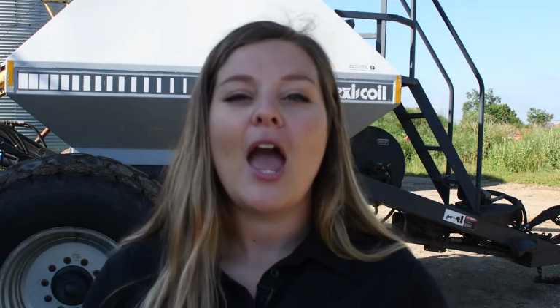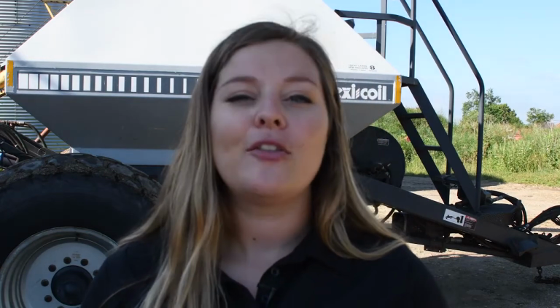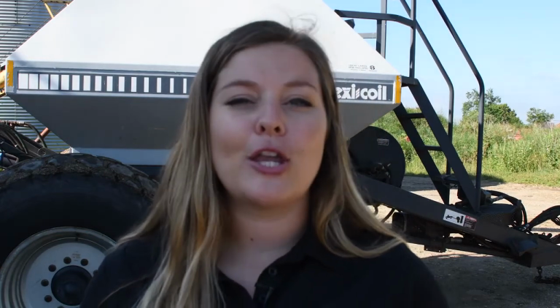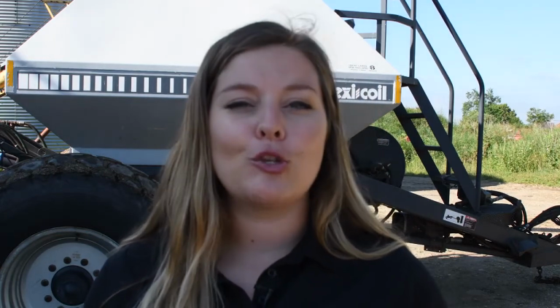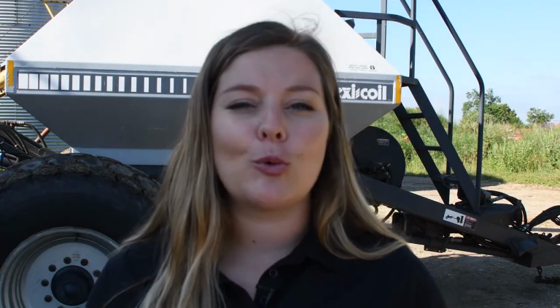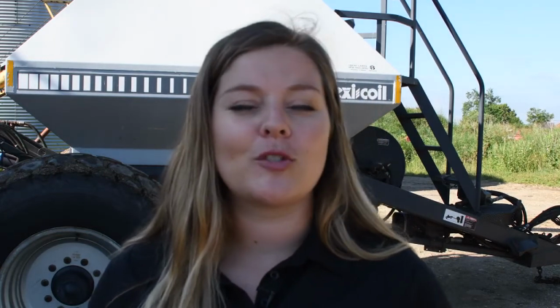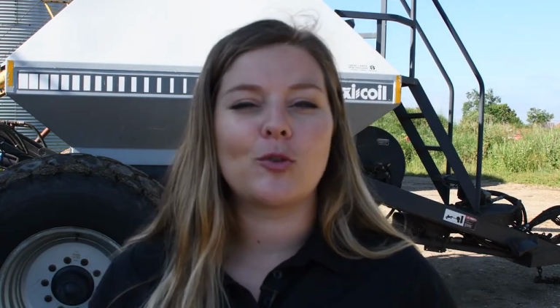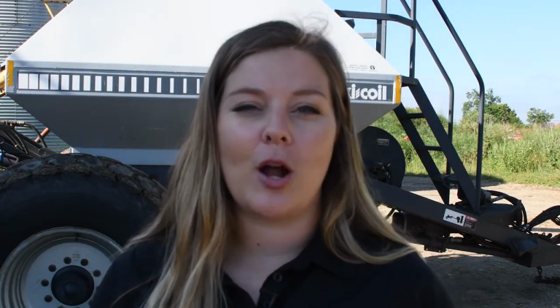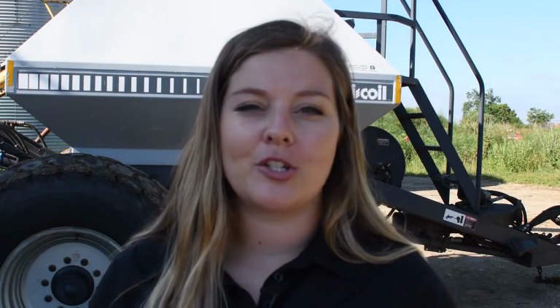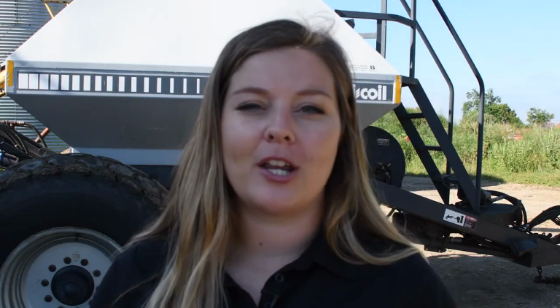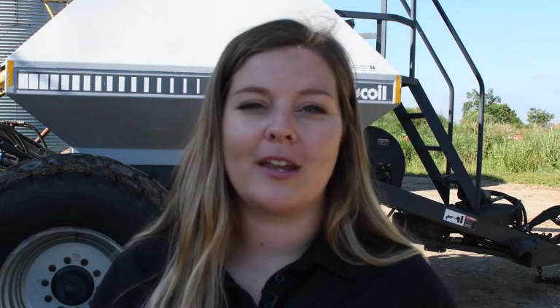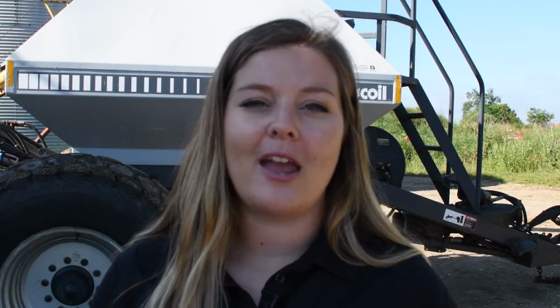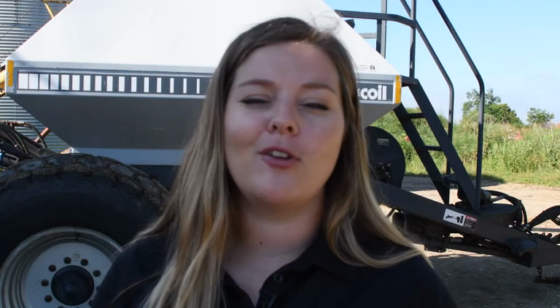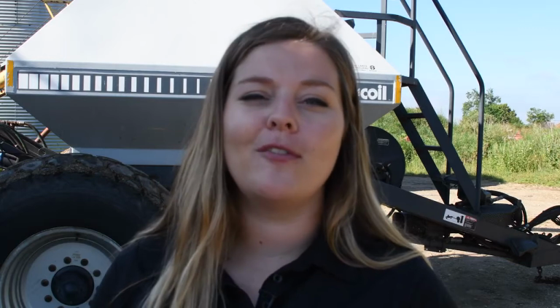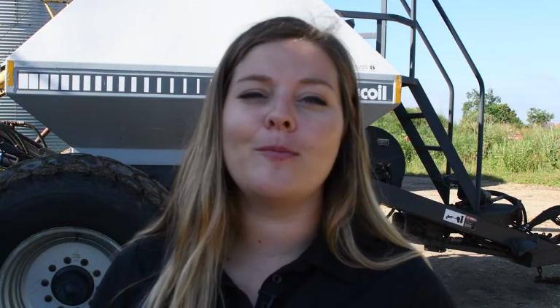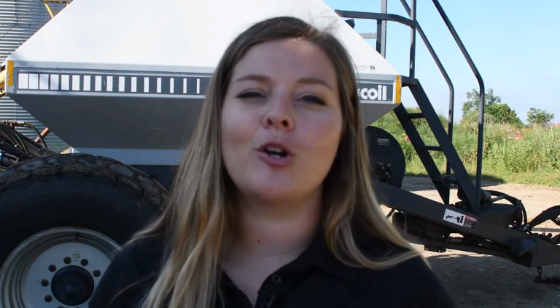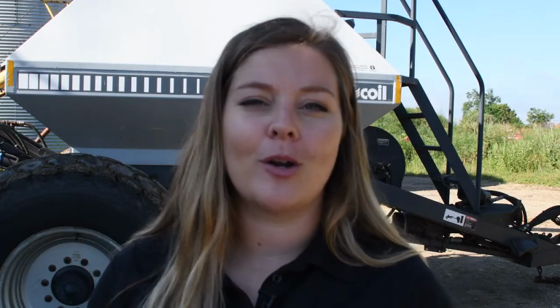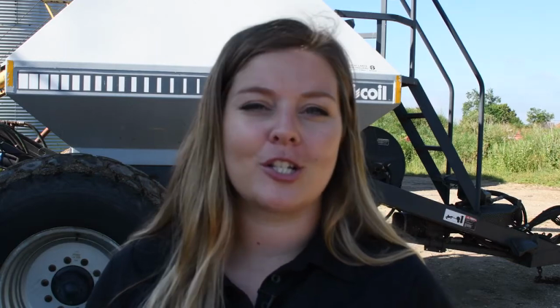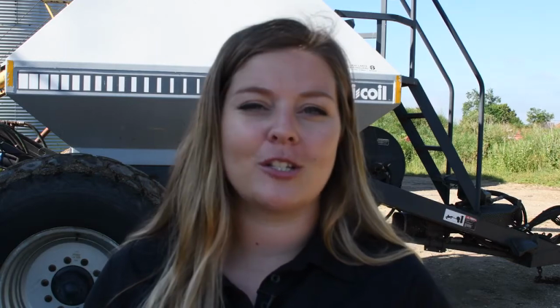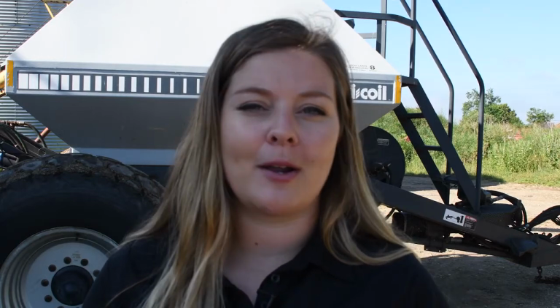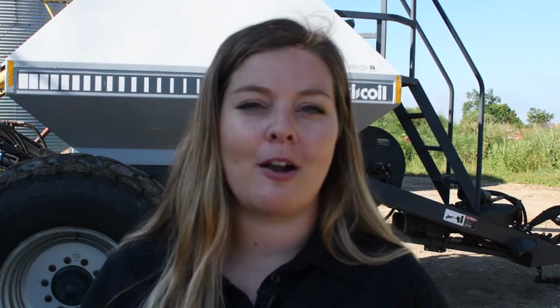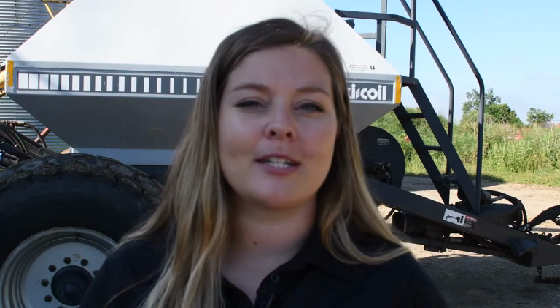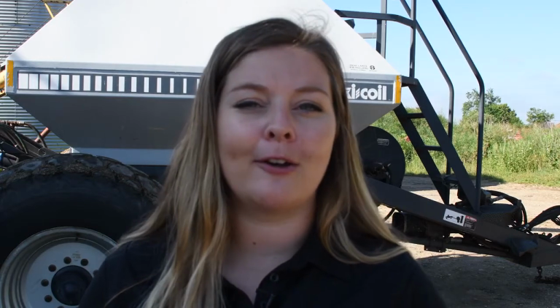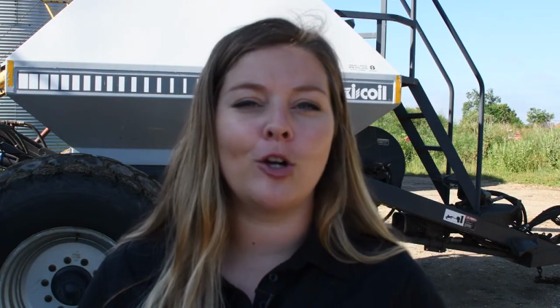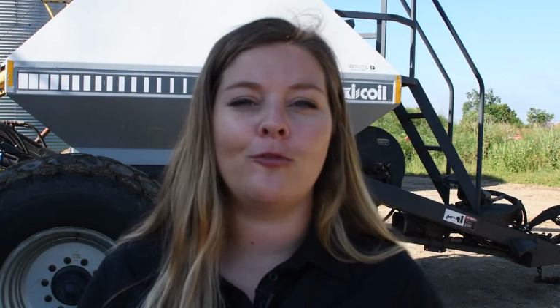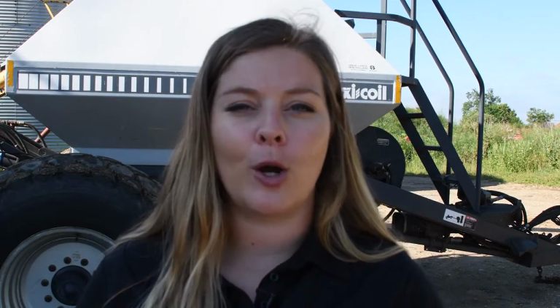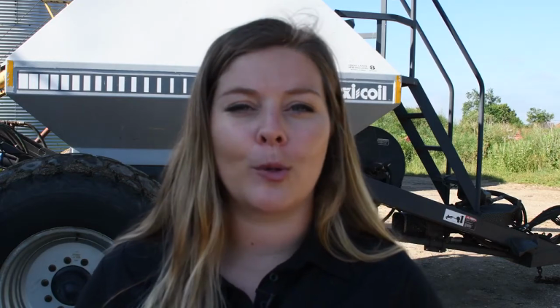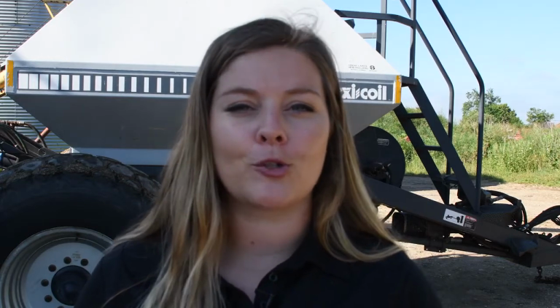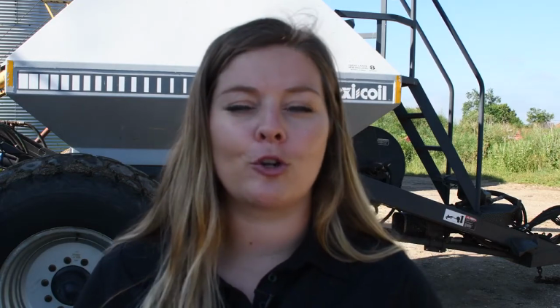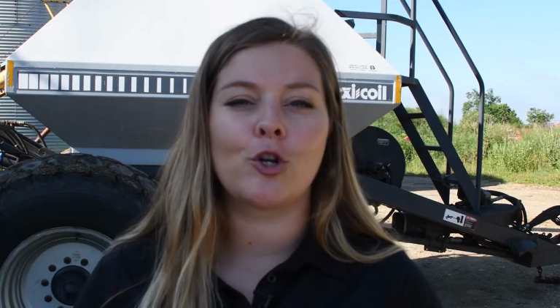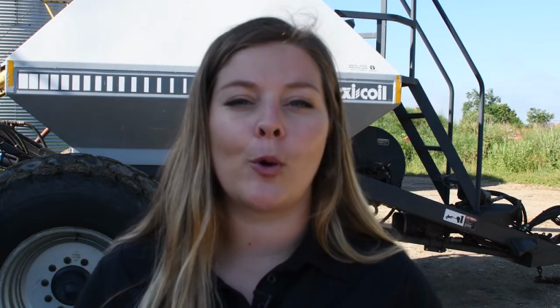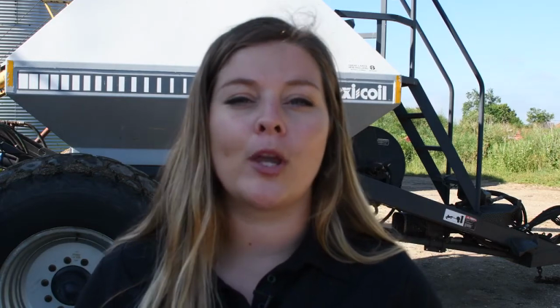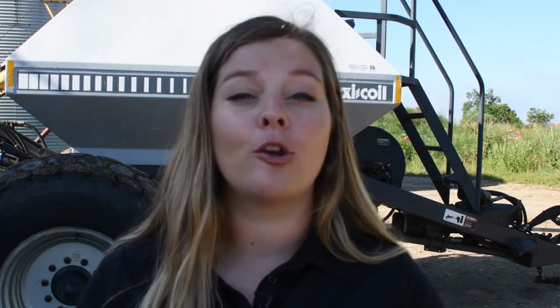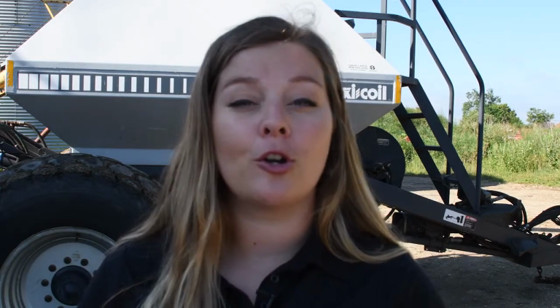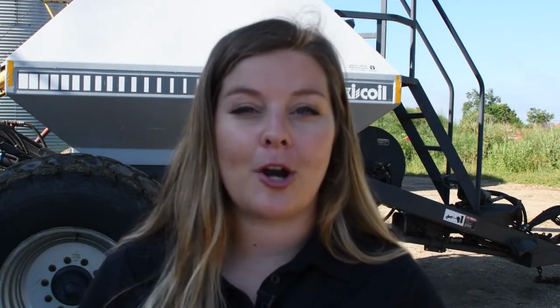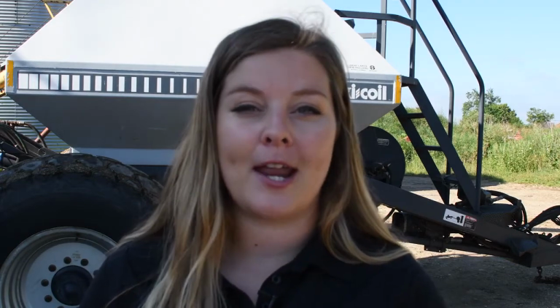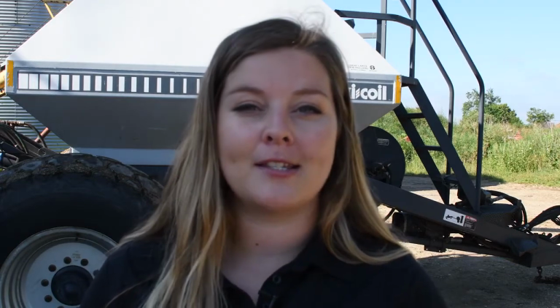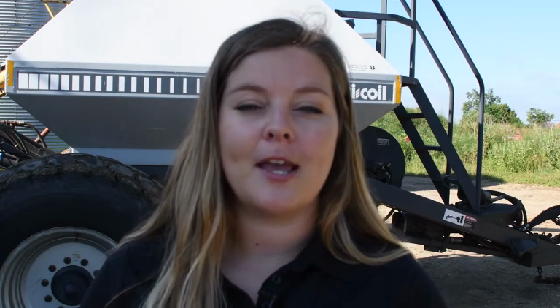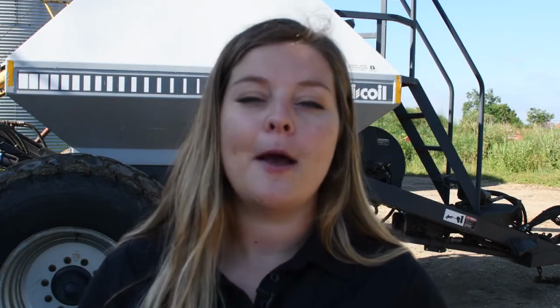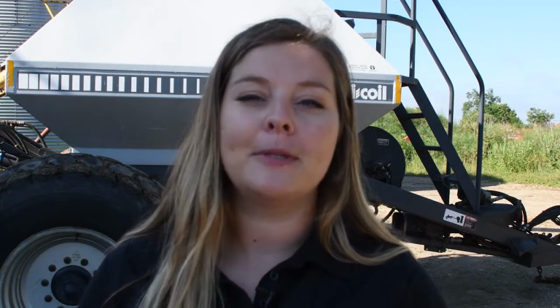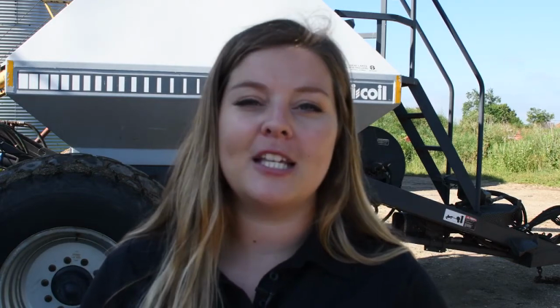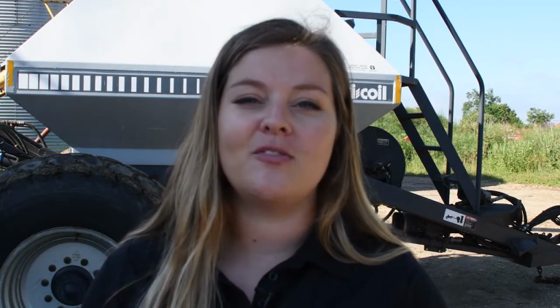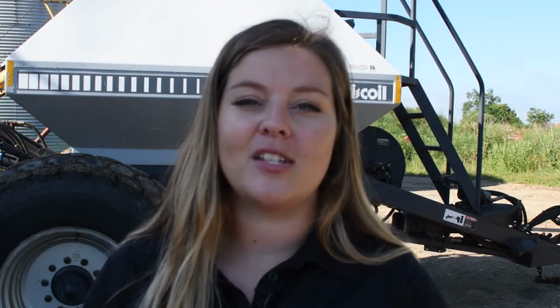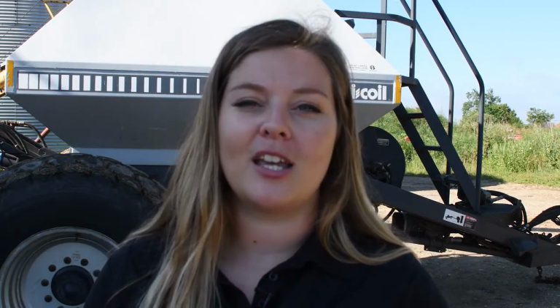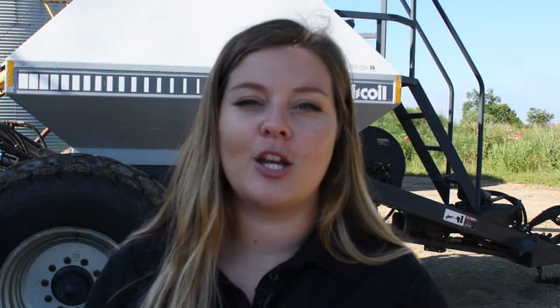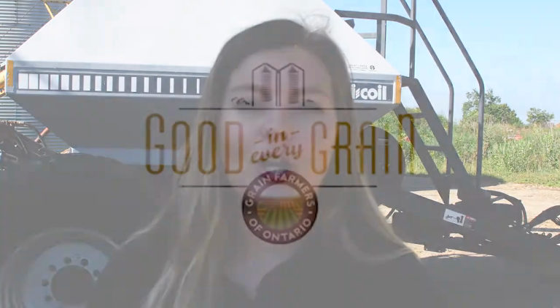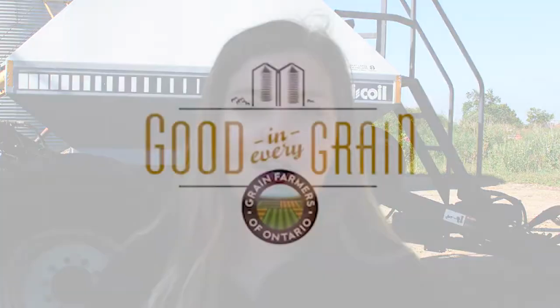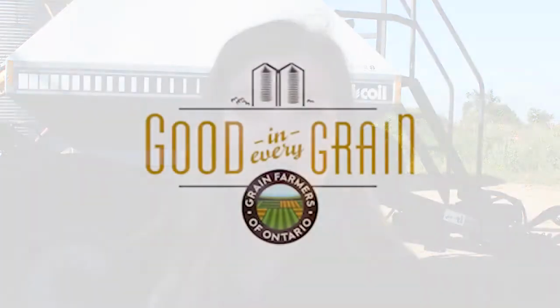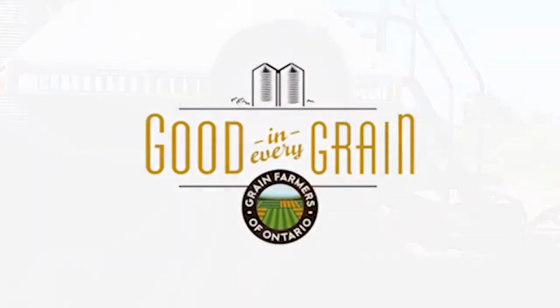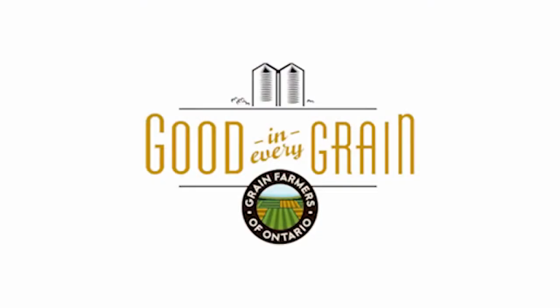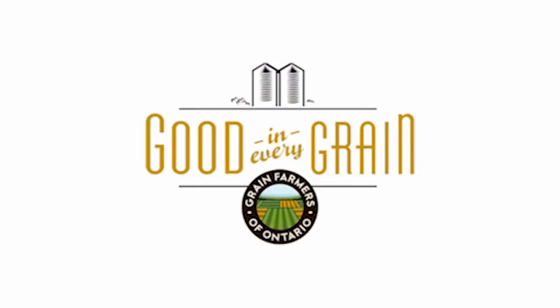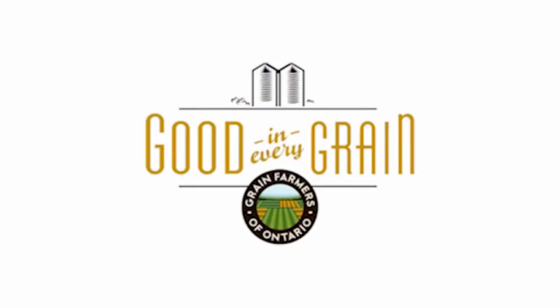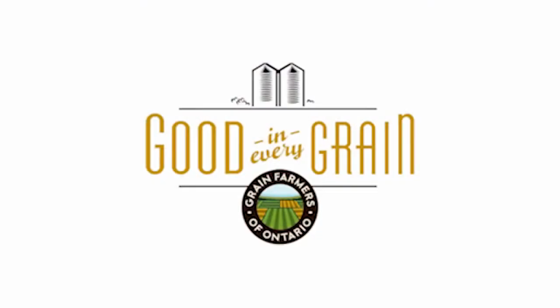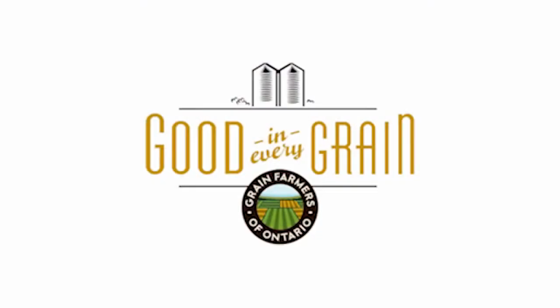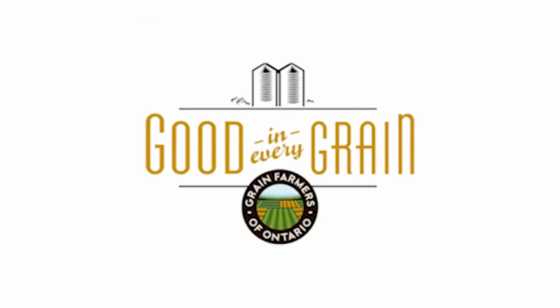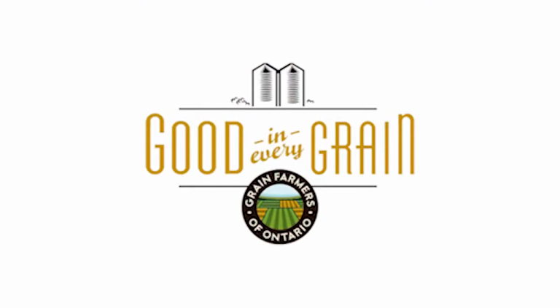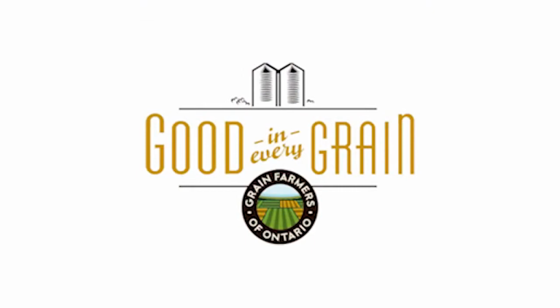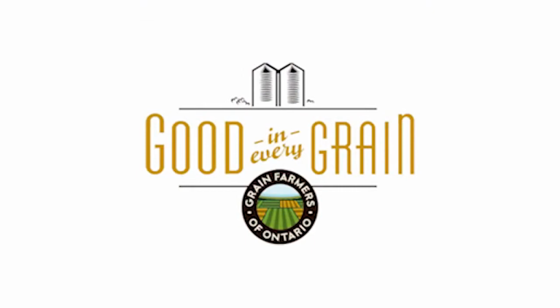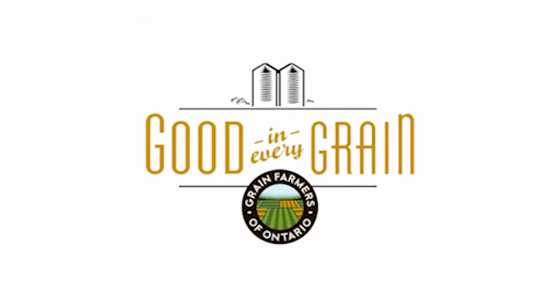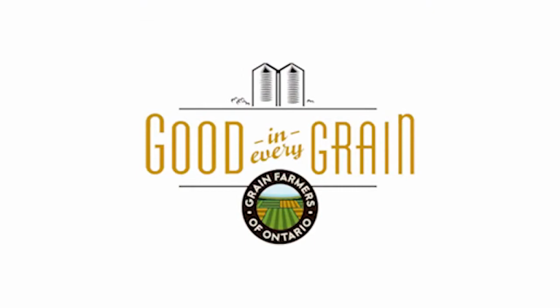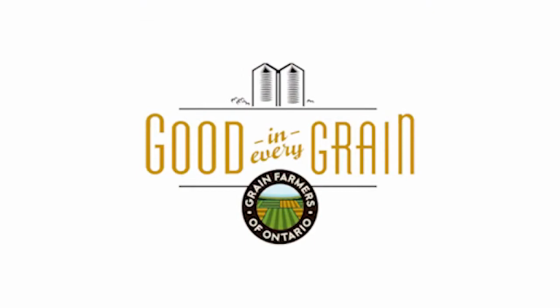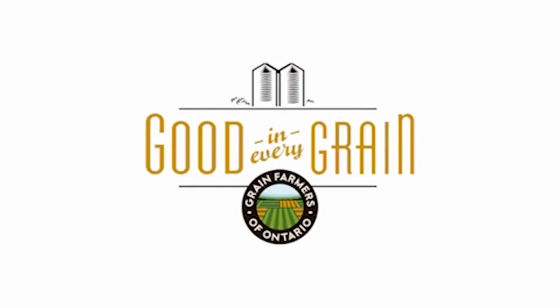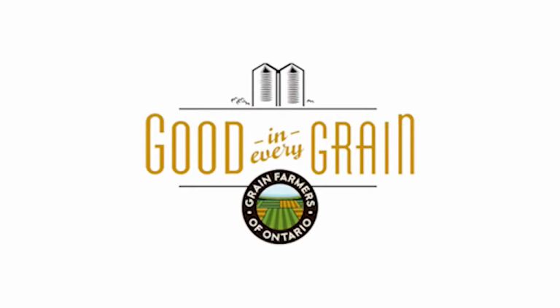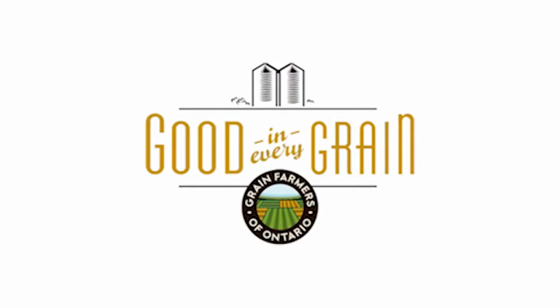Thank you so much for watching. If you have any more questions about how Ontario farmers are growing your grains, please visit www.goodeneverygrain.ca.